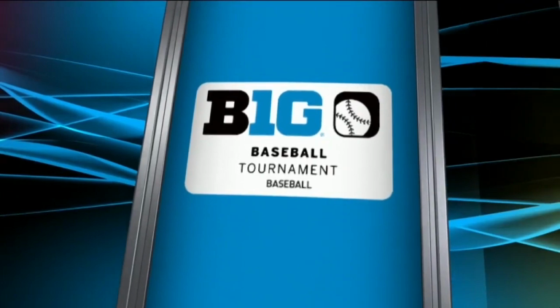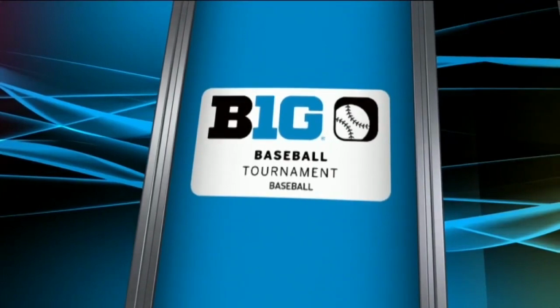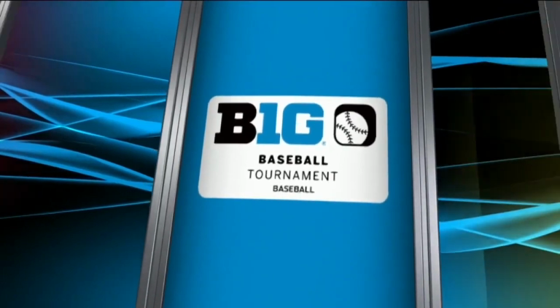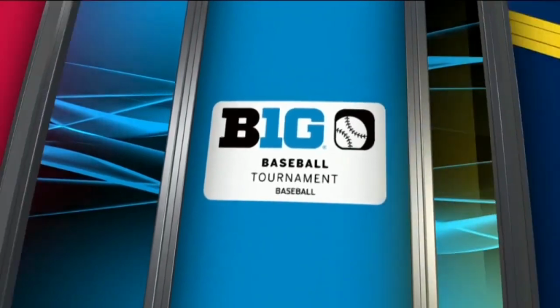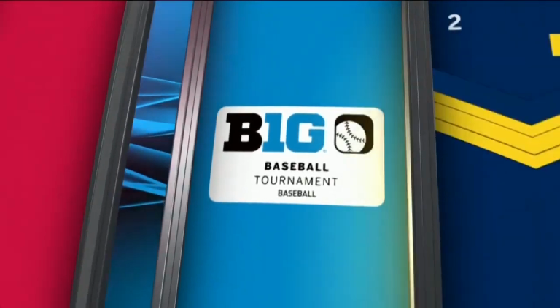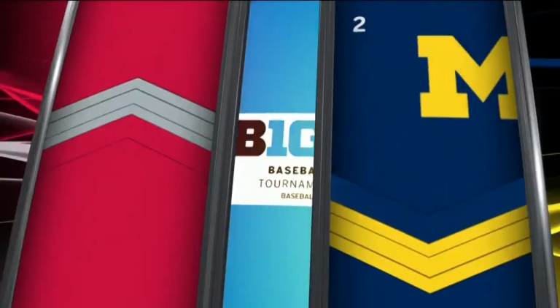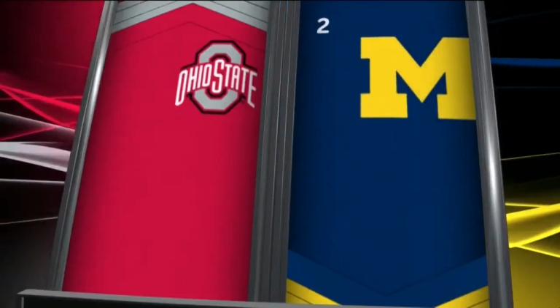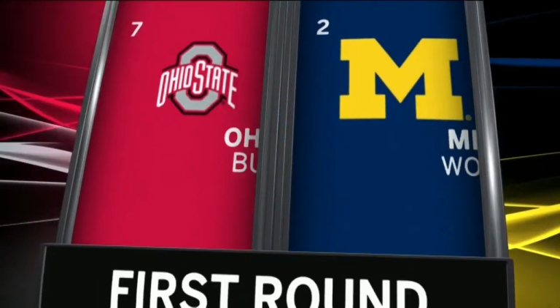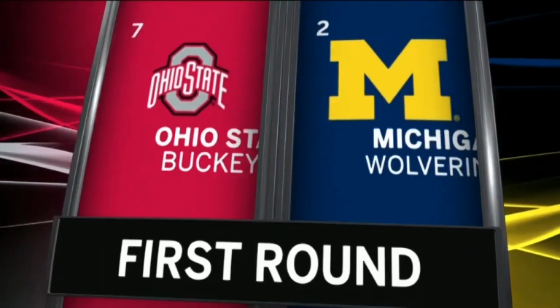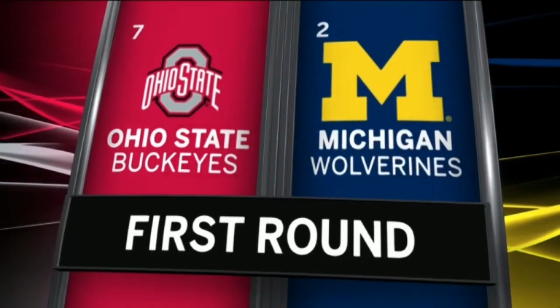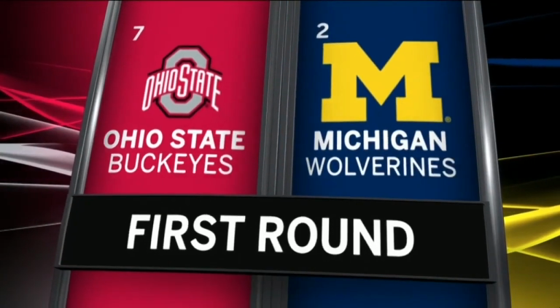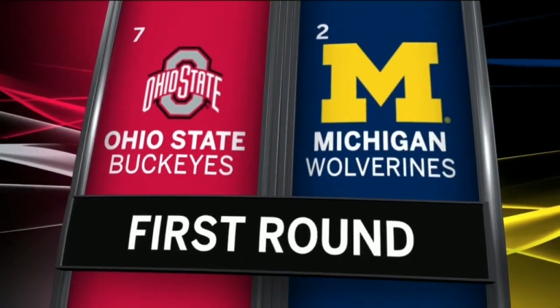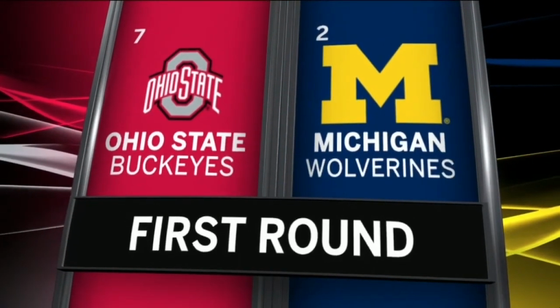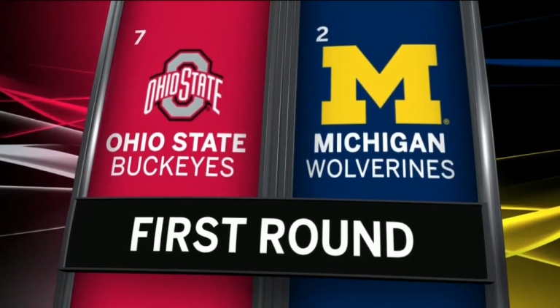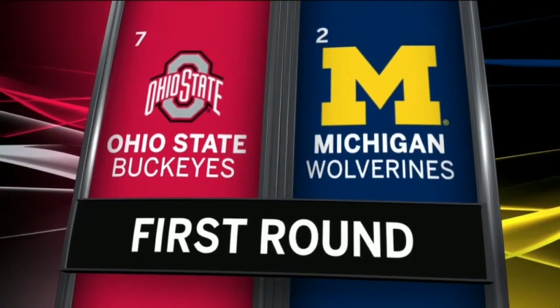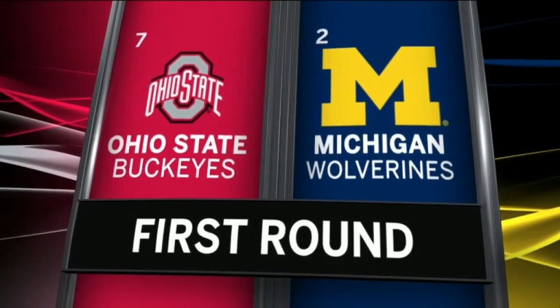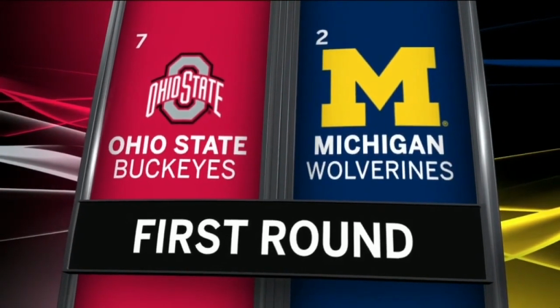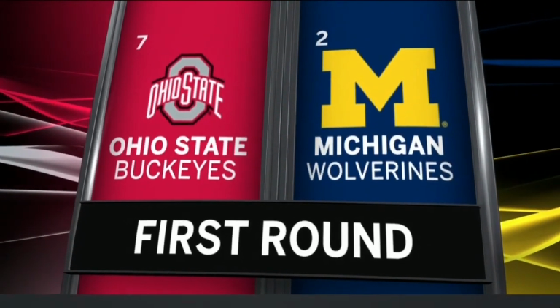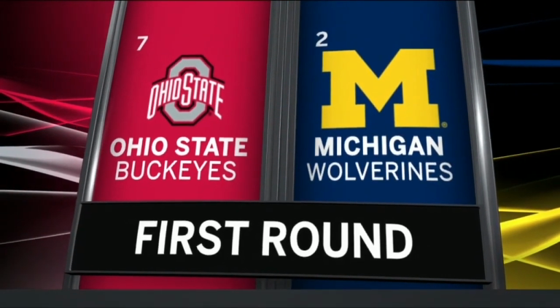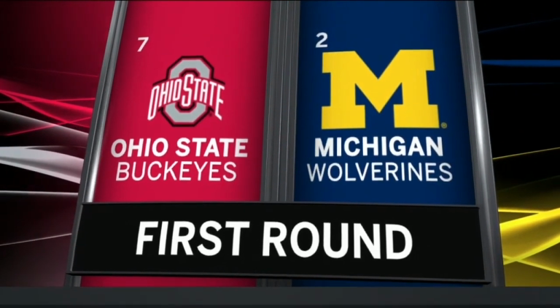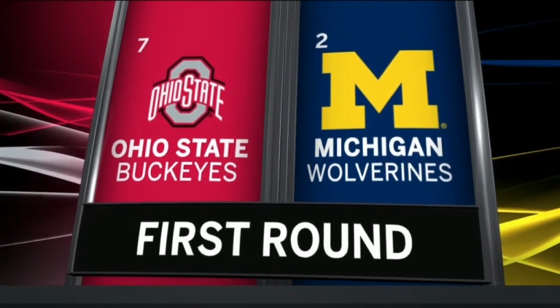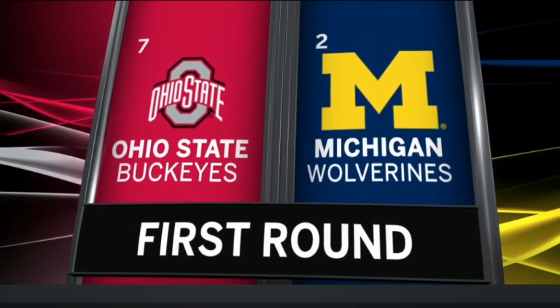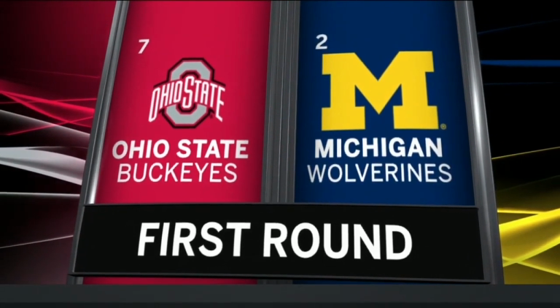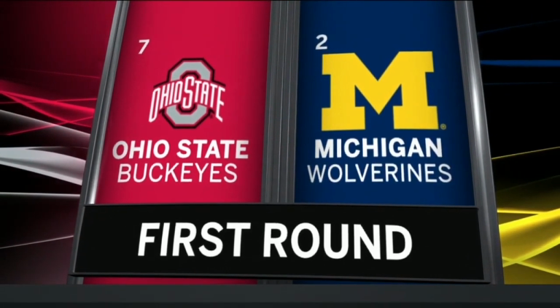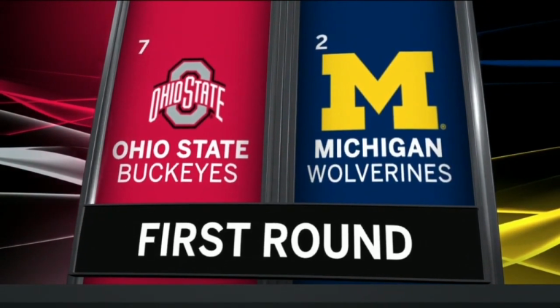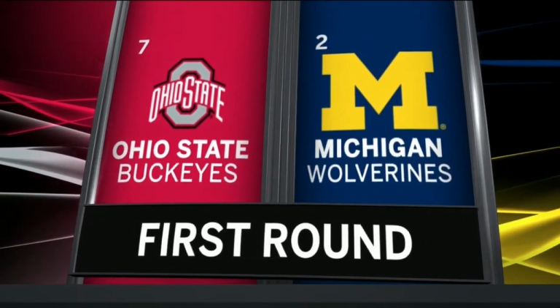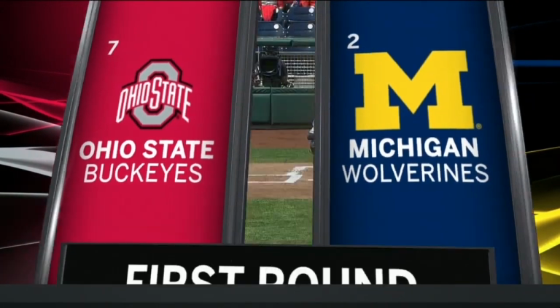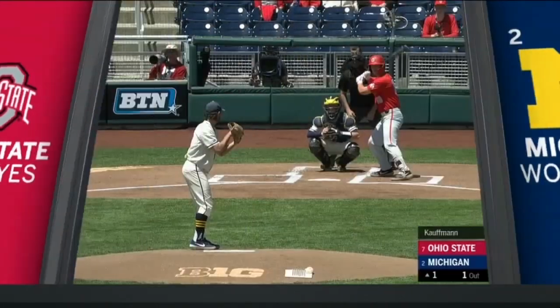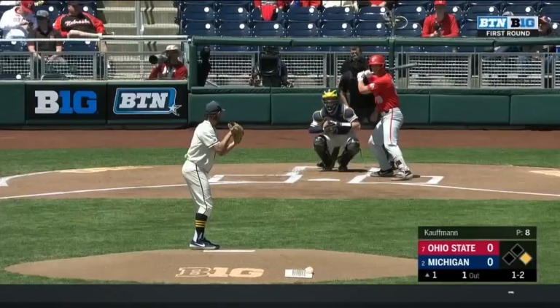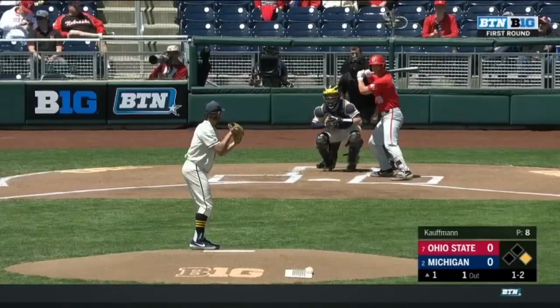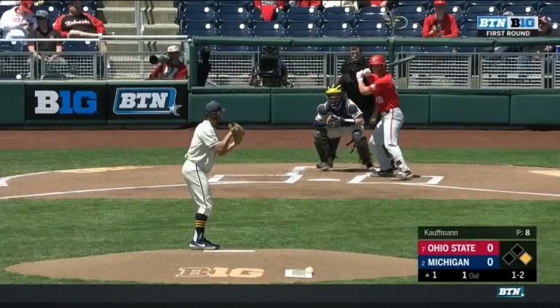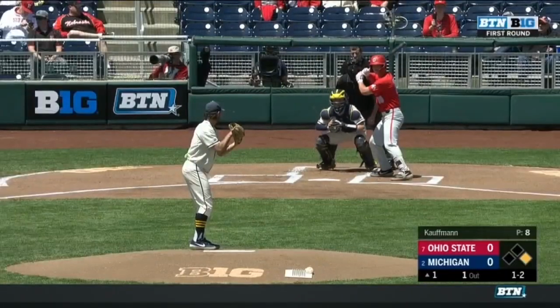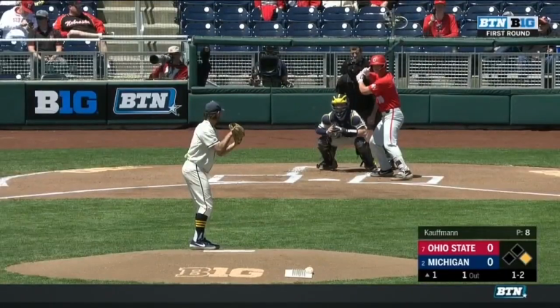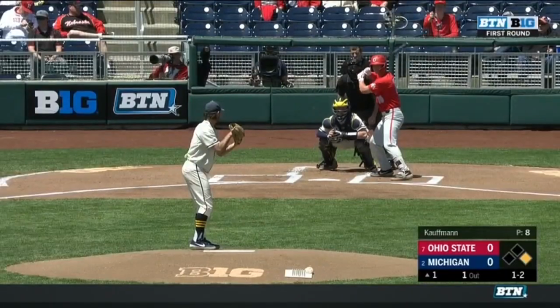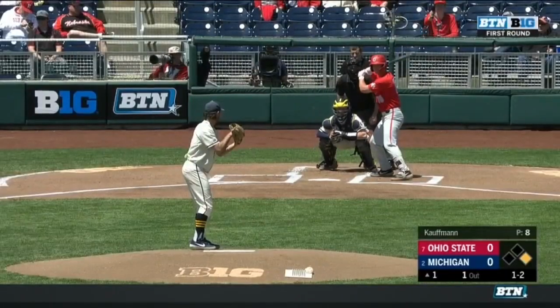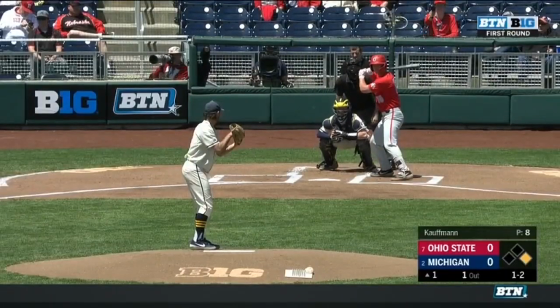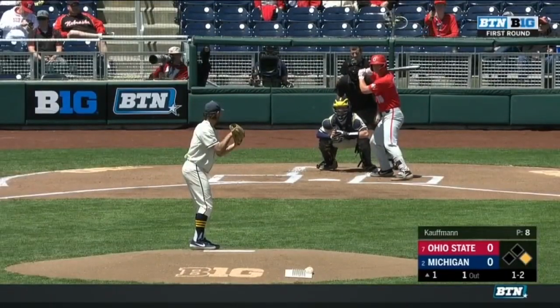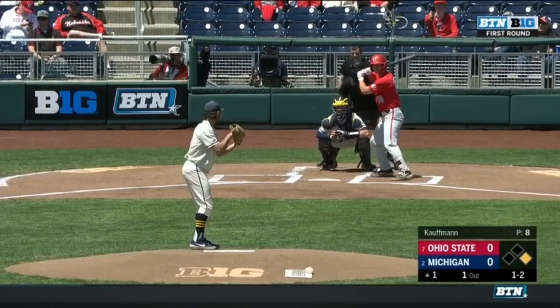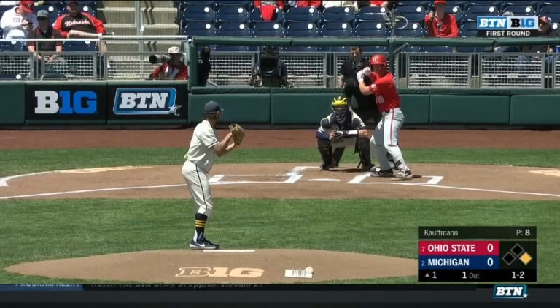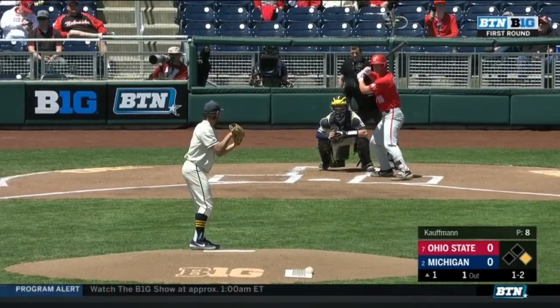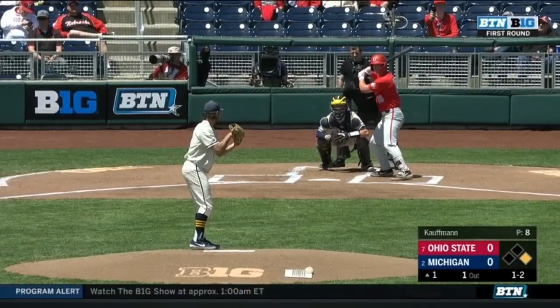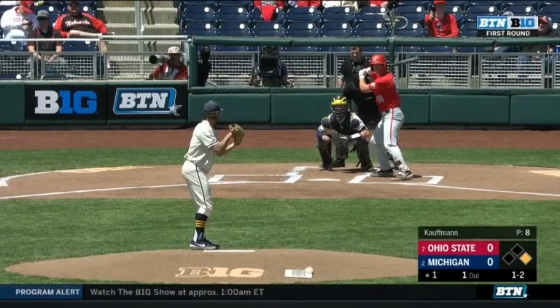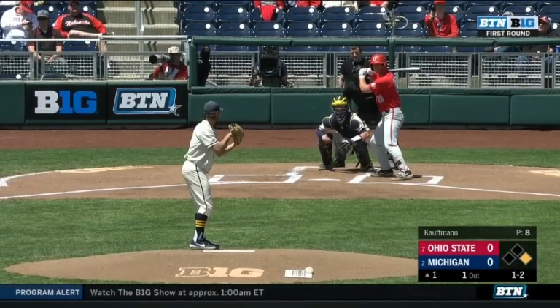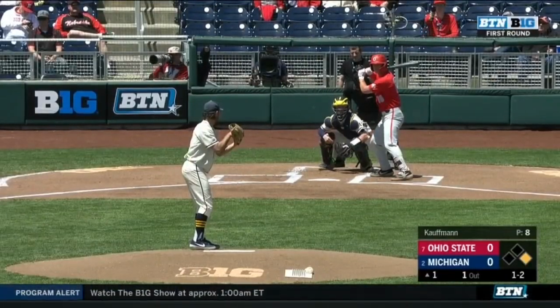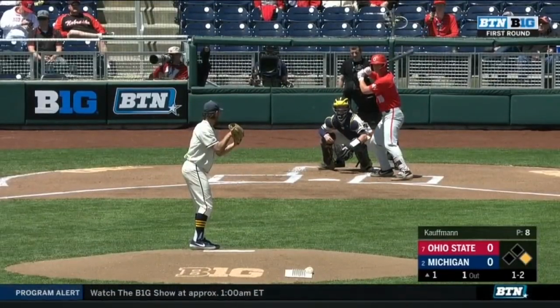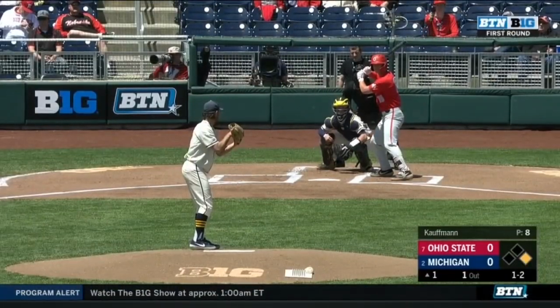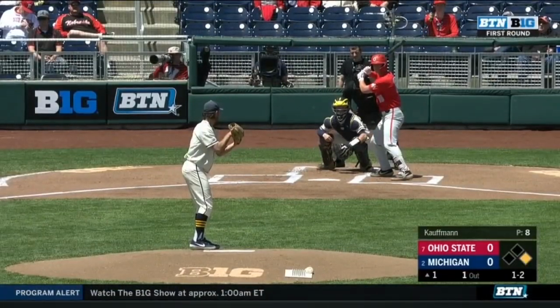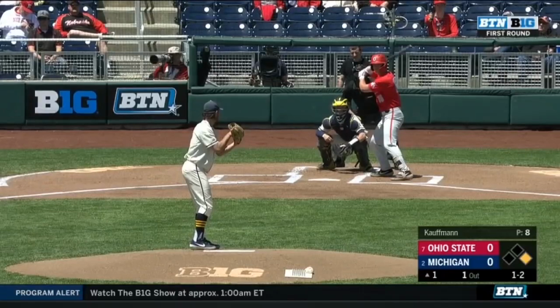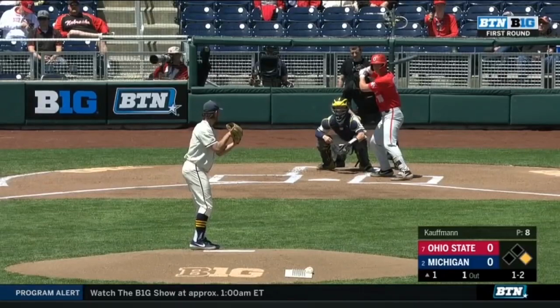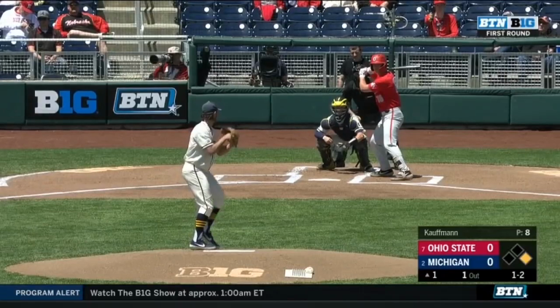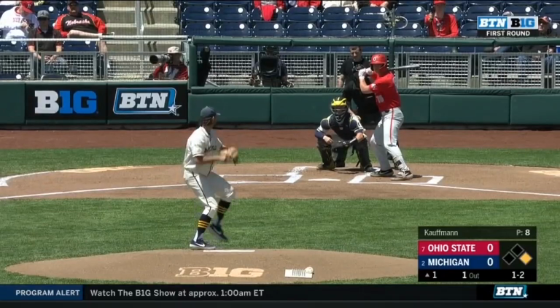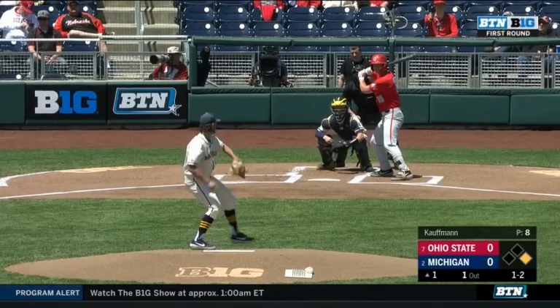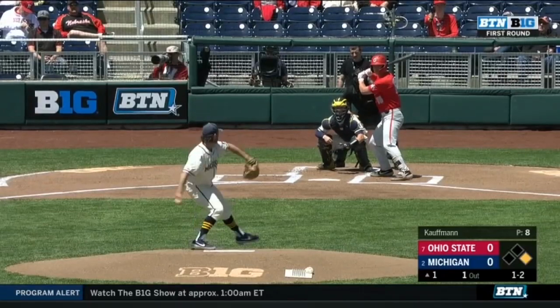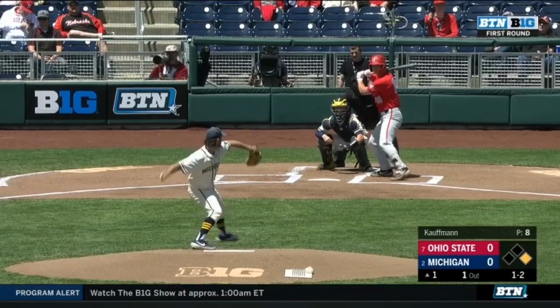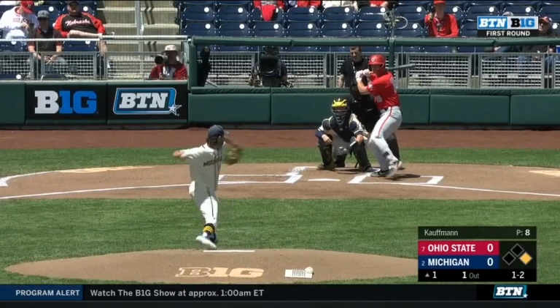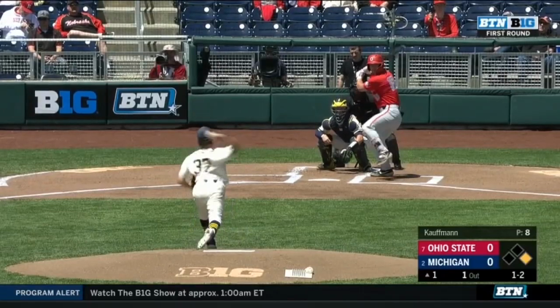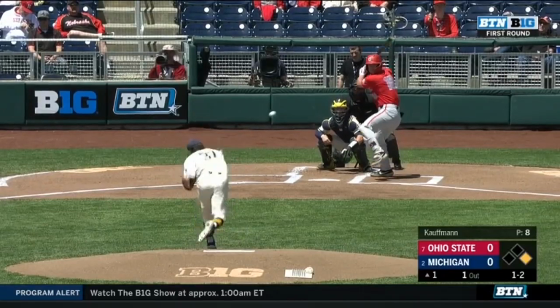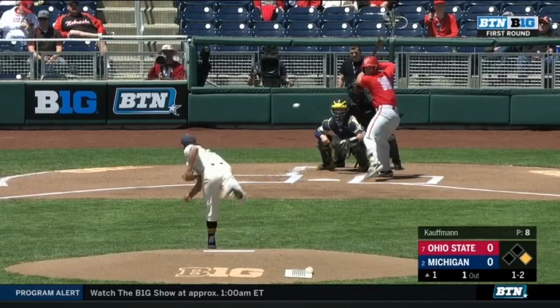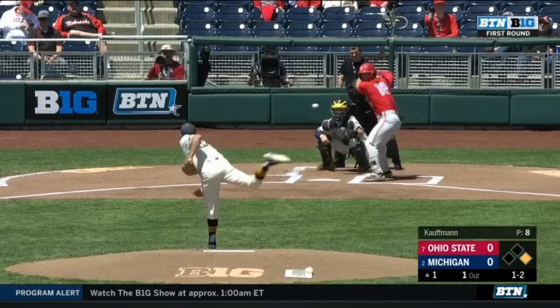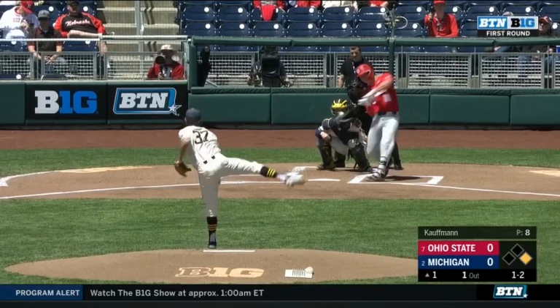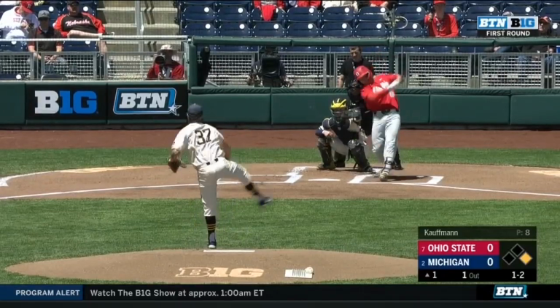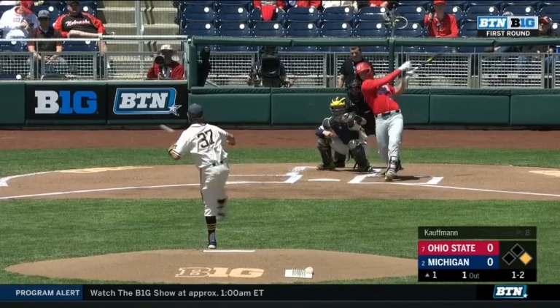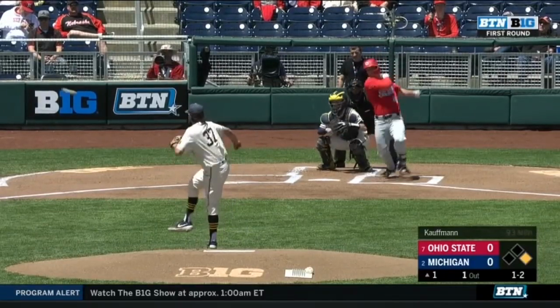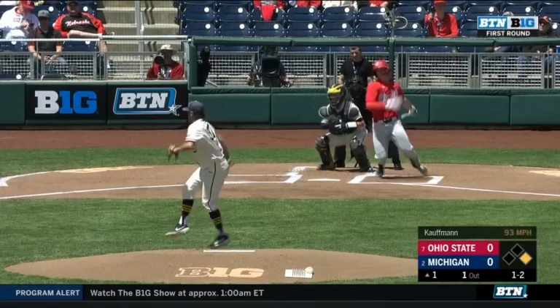Mike Hoff back with me now. More baseball — the 2-7 matchup, Michigan taking on Ohio State. Good defense for the Wolverines early on.